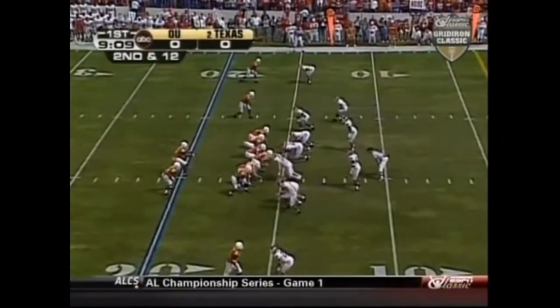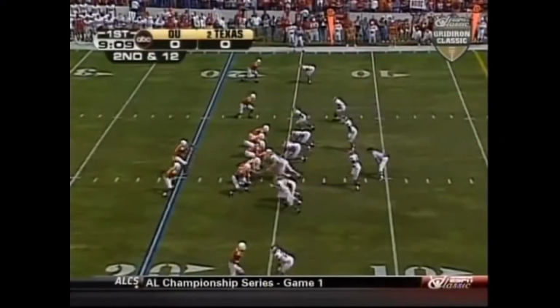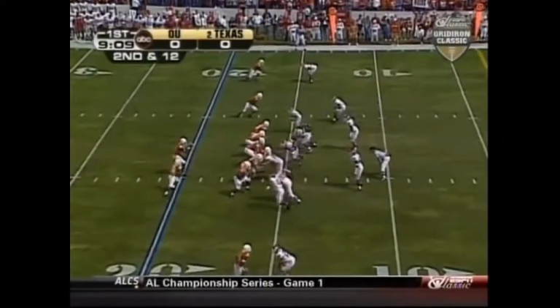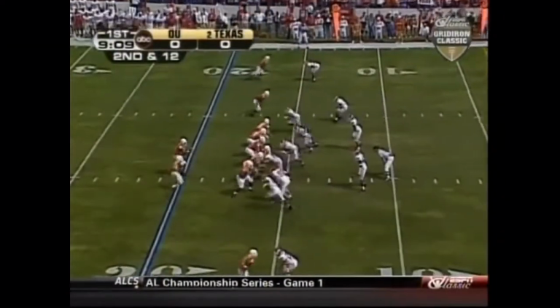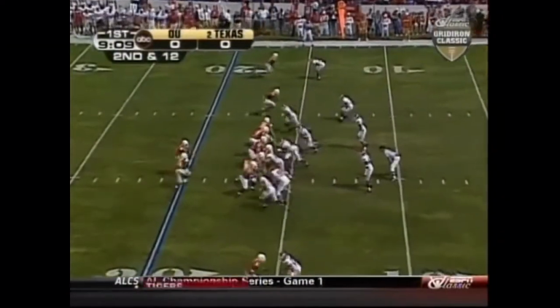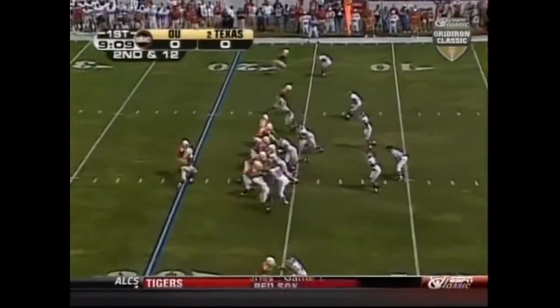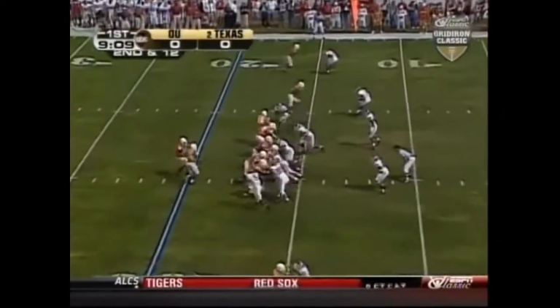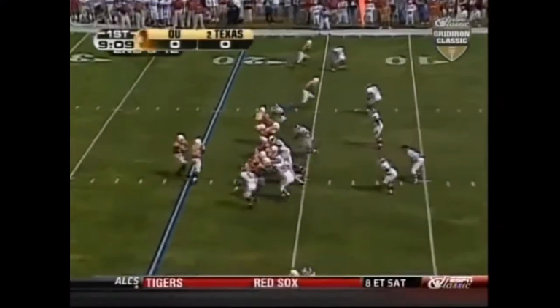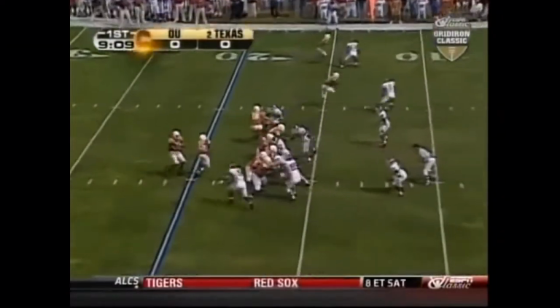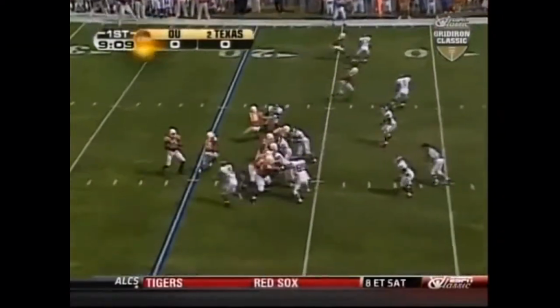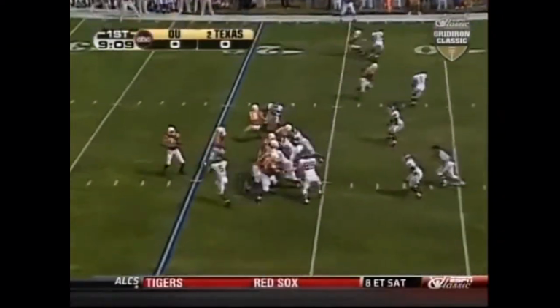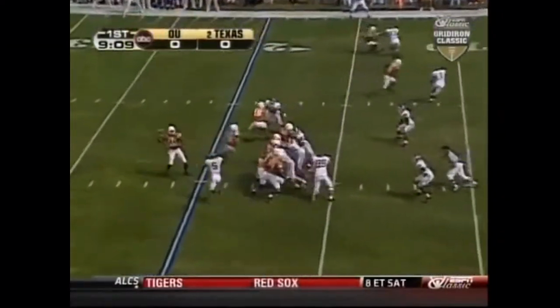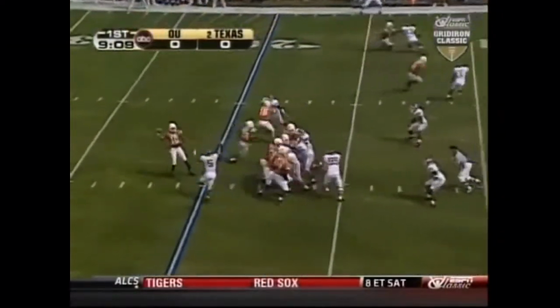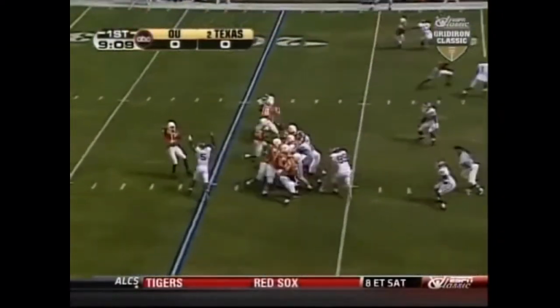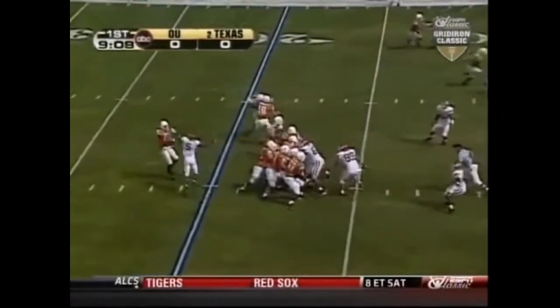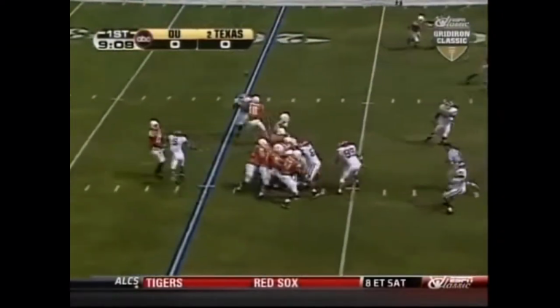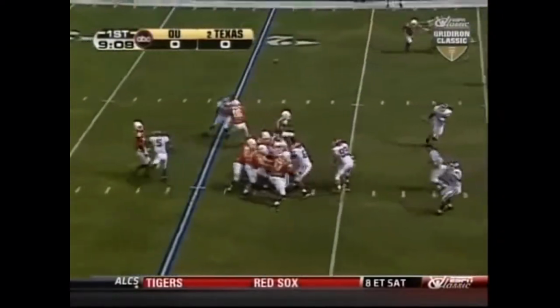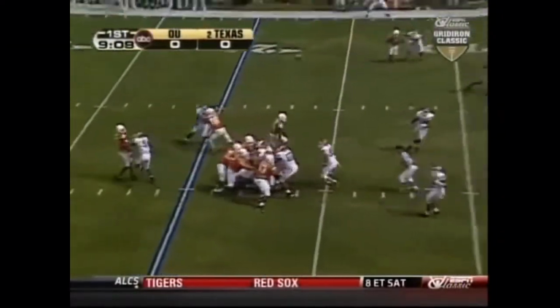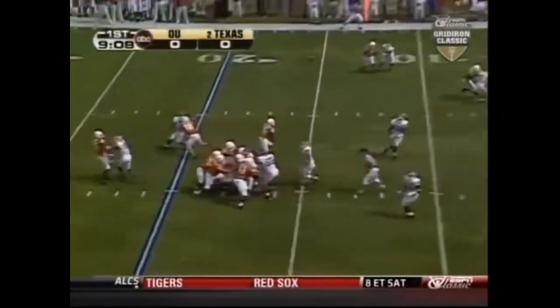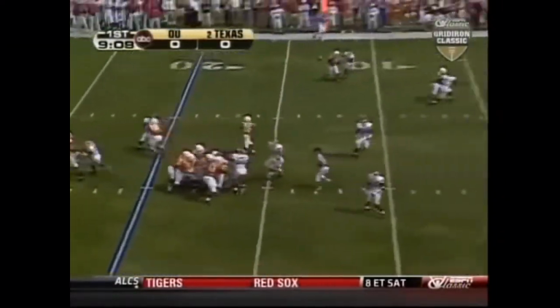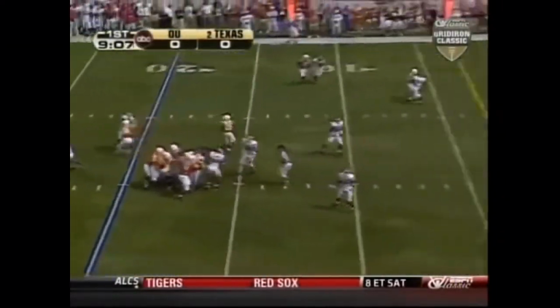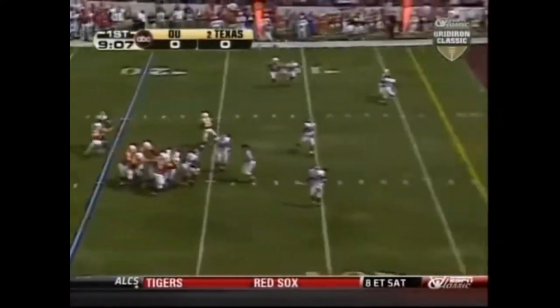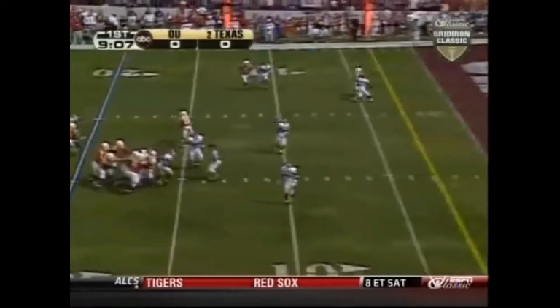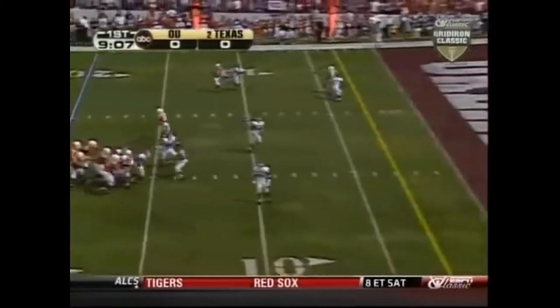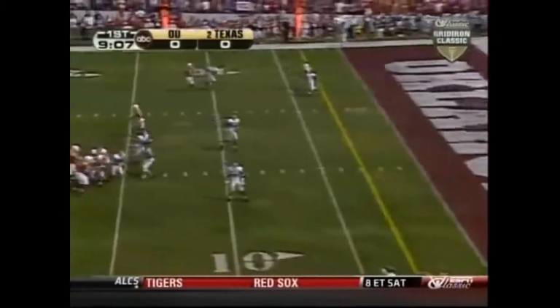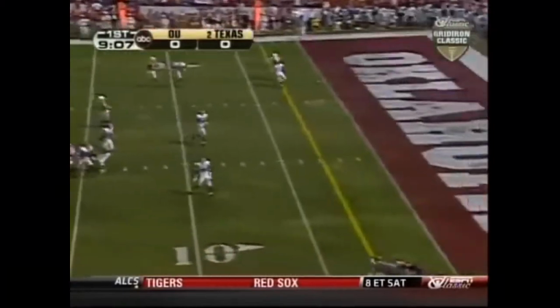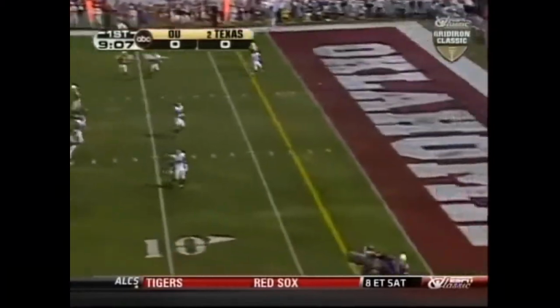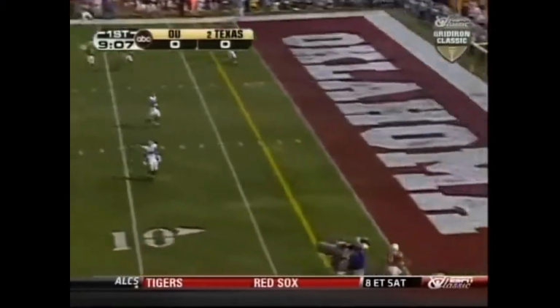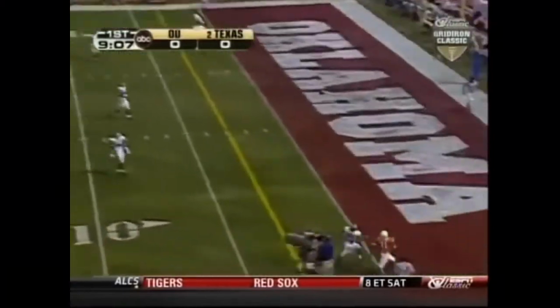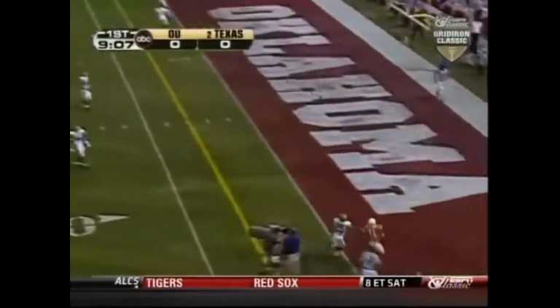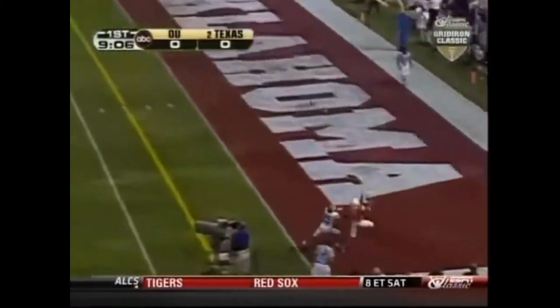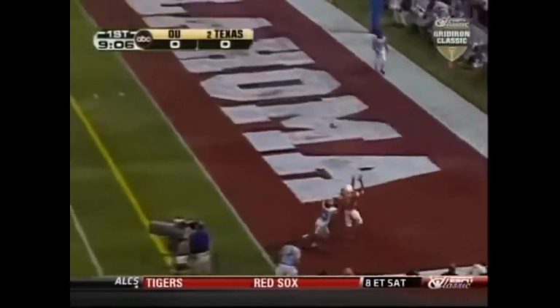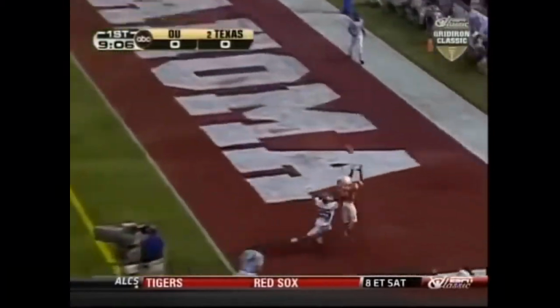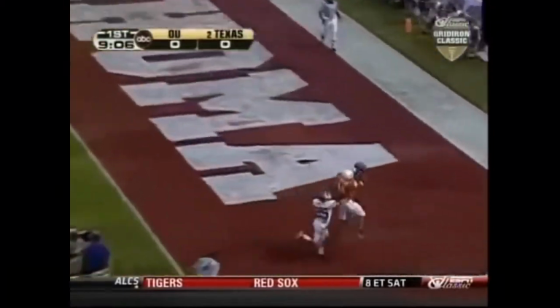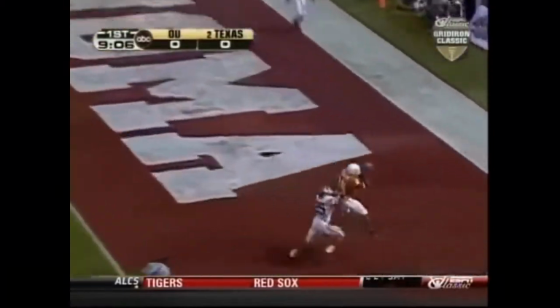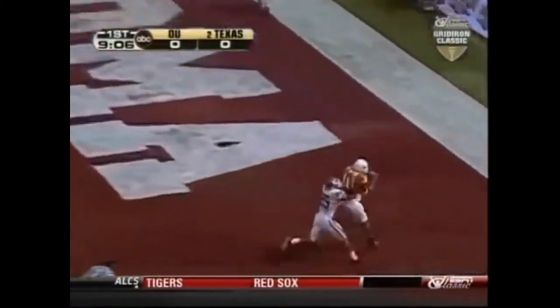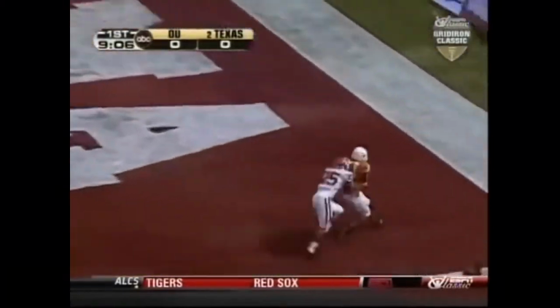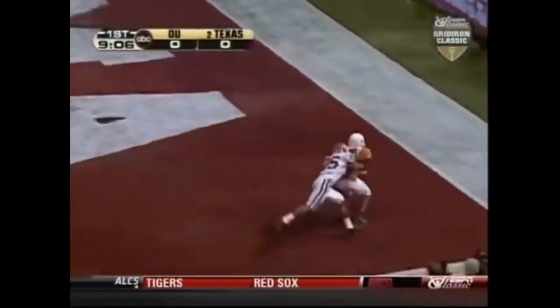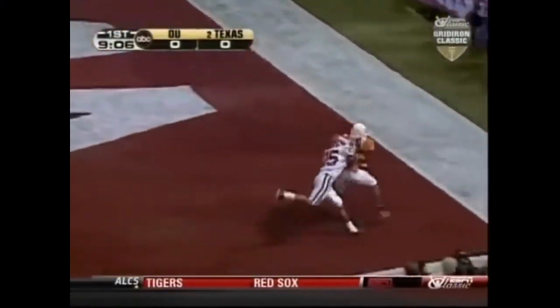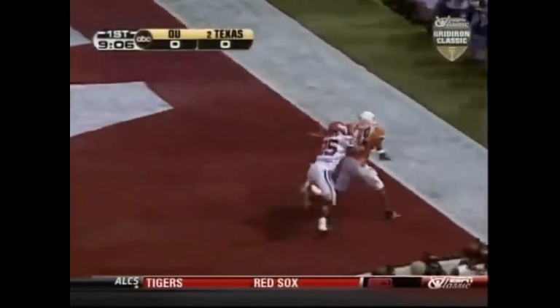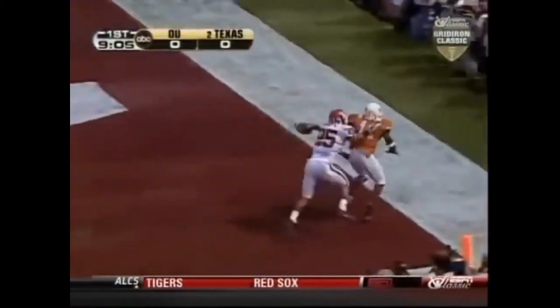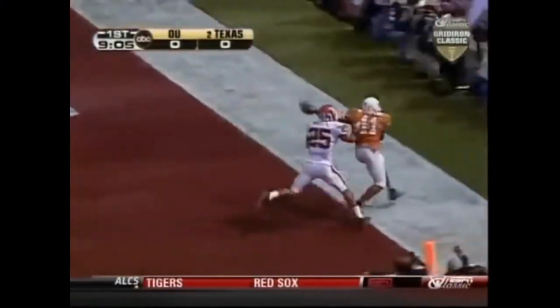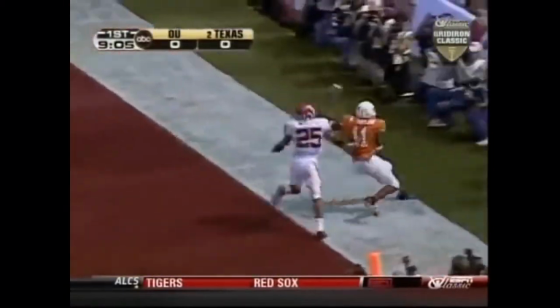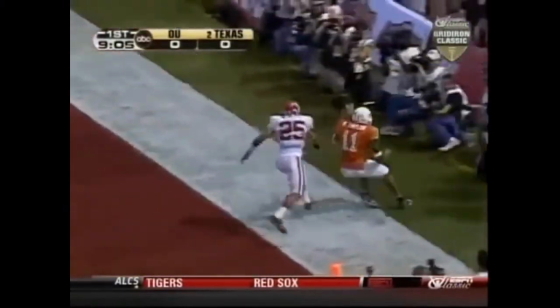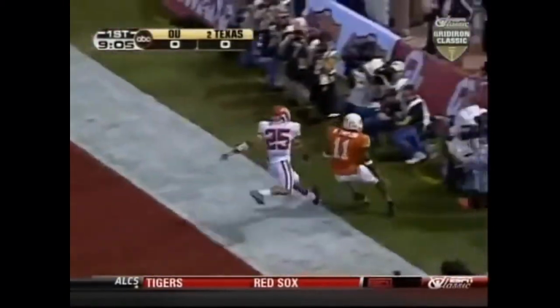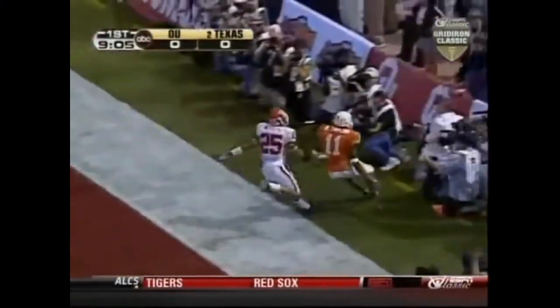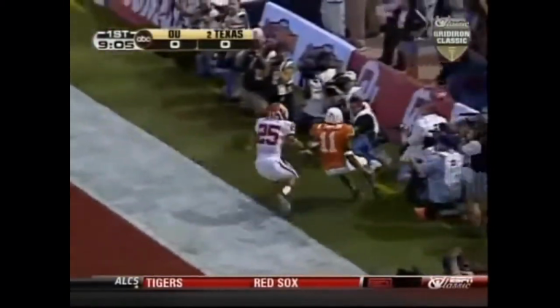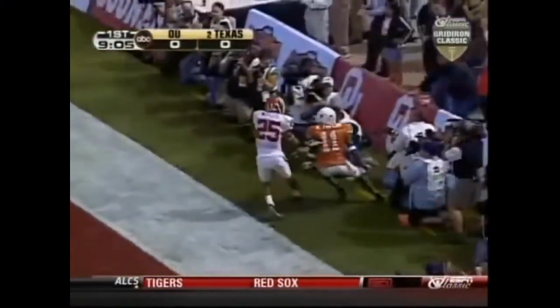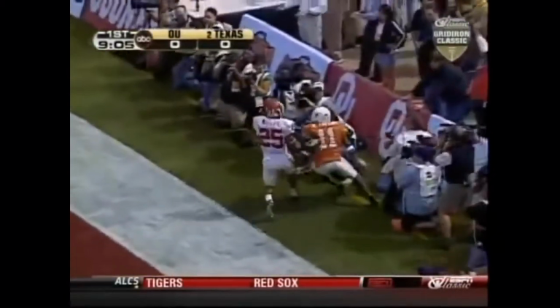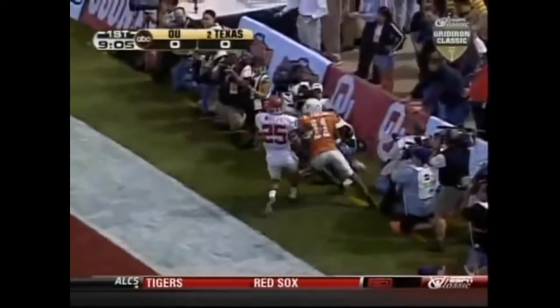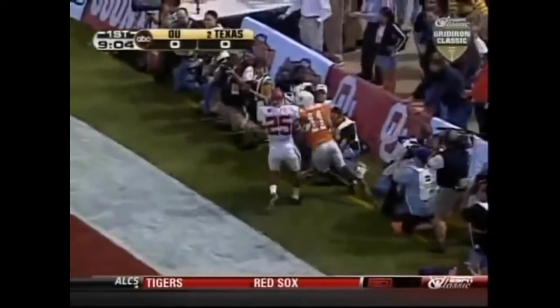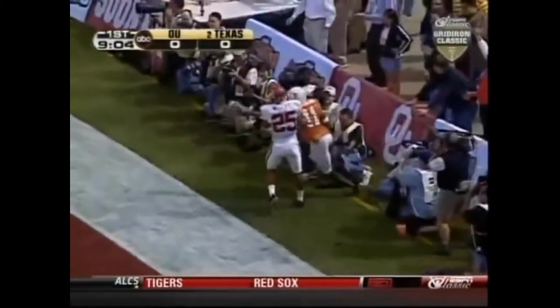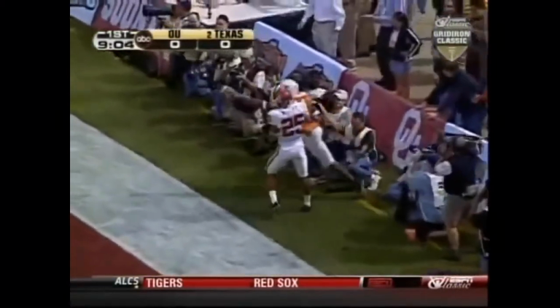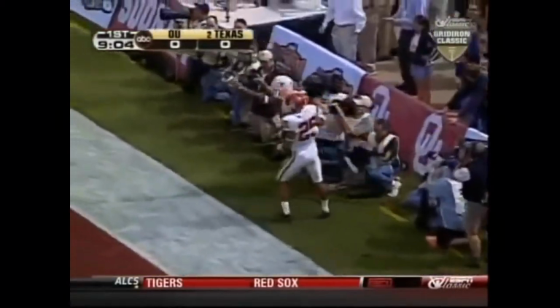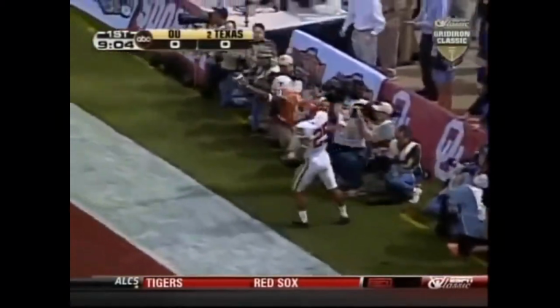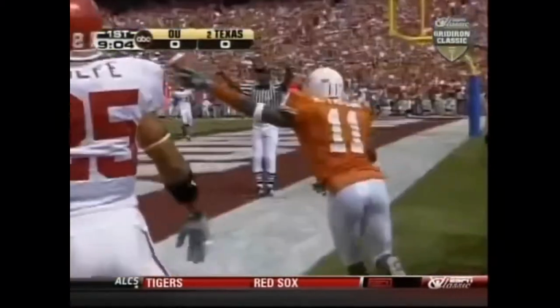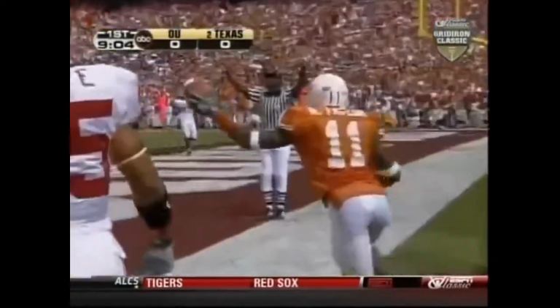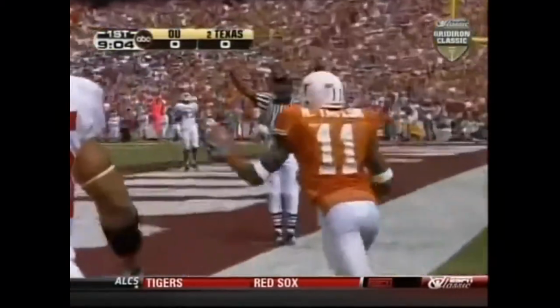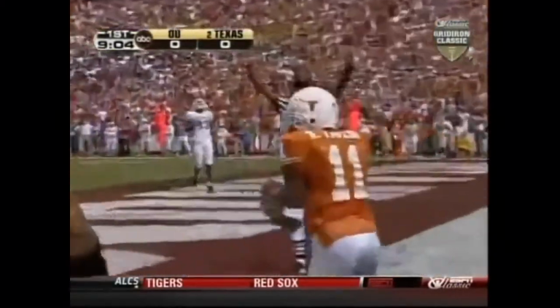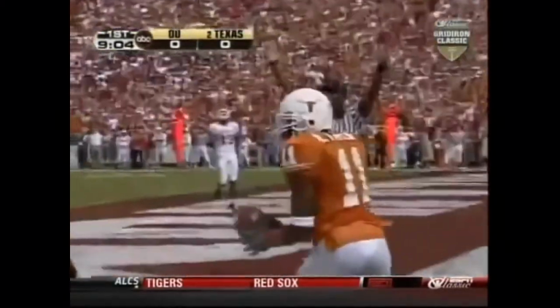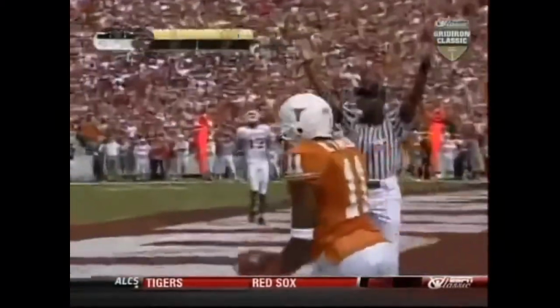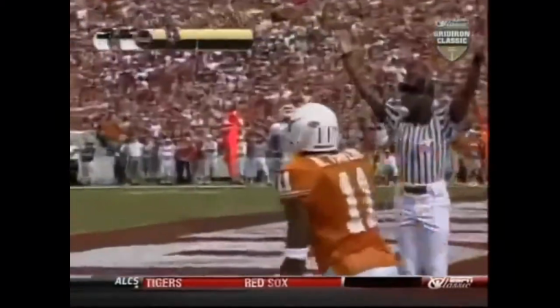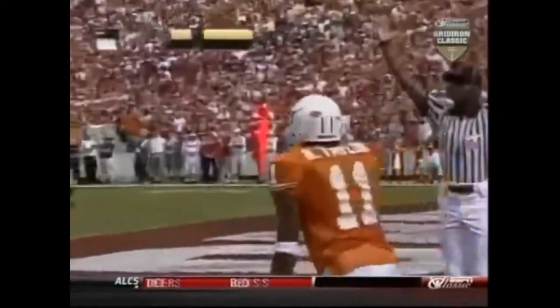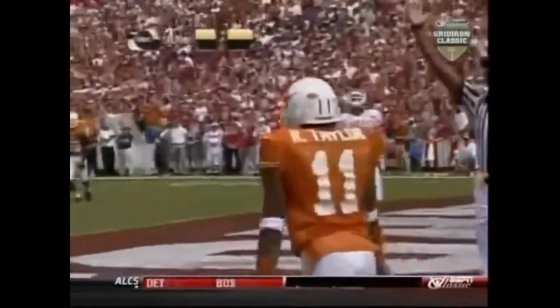Young out of the second — puts it high in the air, into the corner of the end zone. Touchdown.